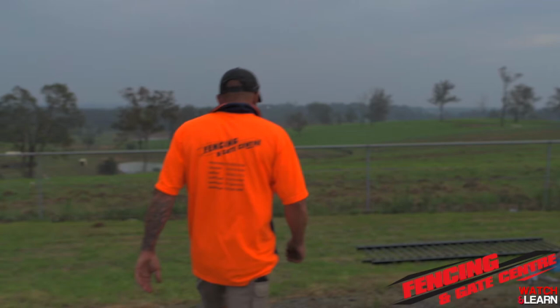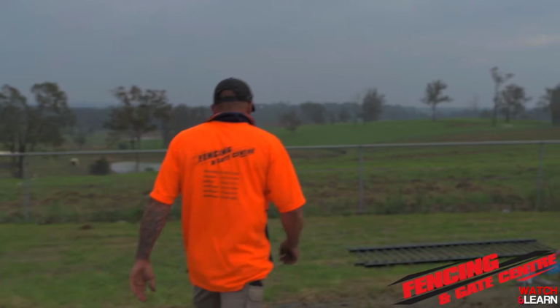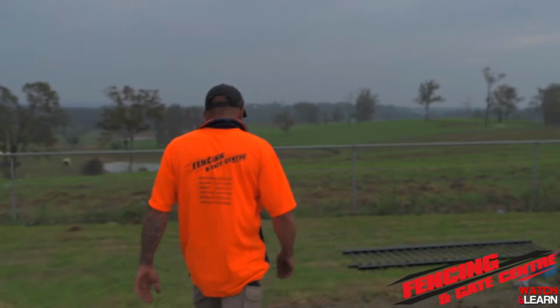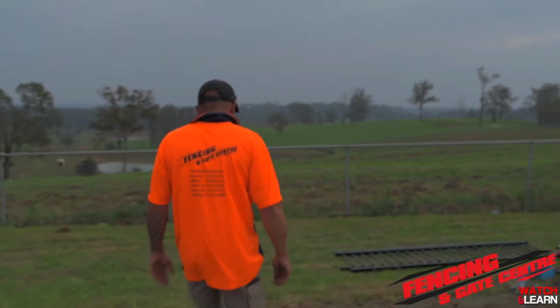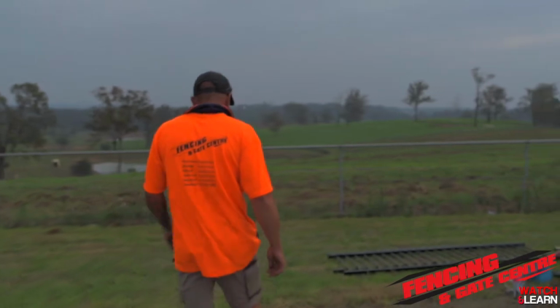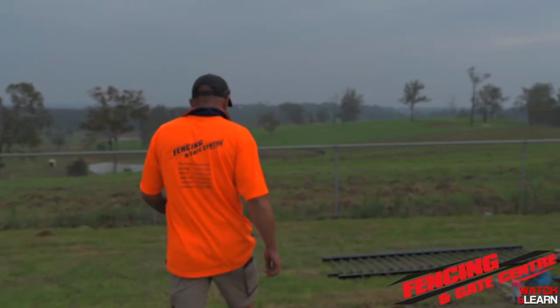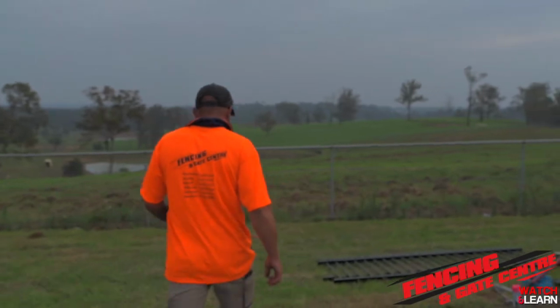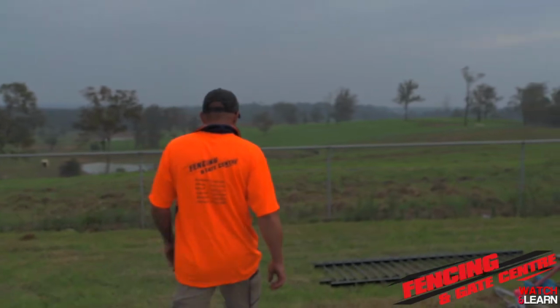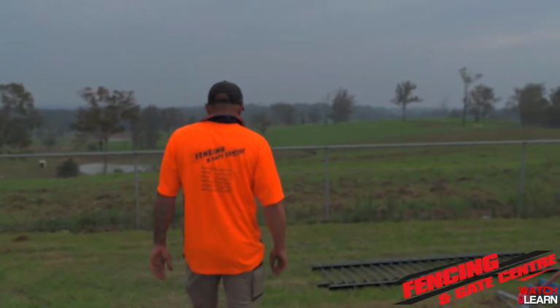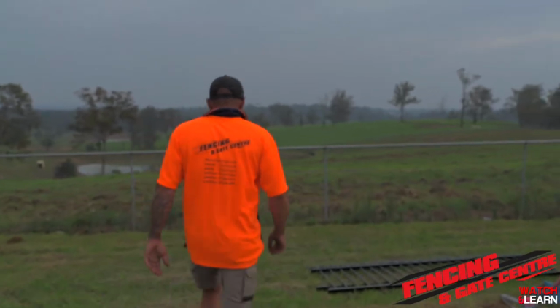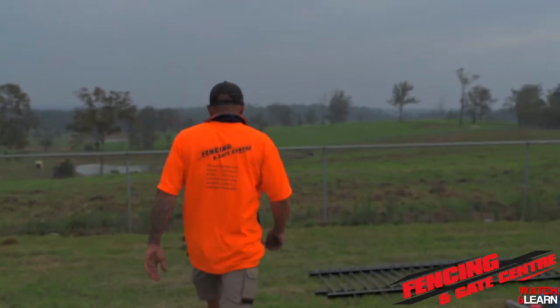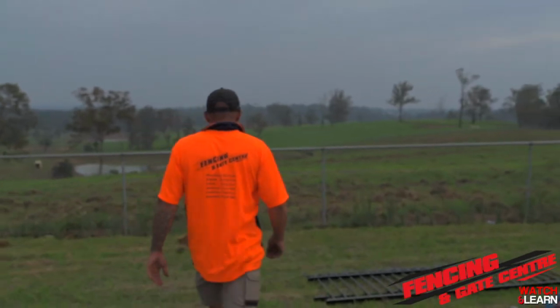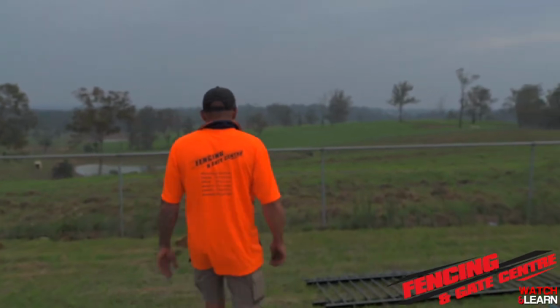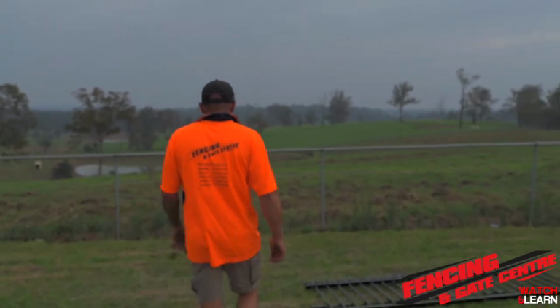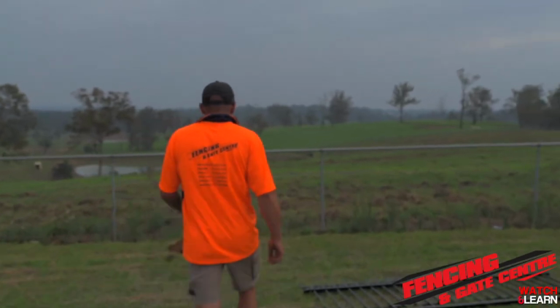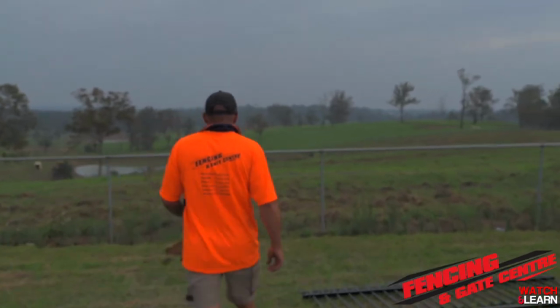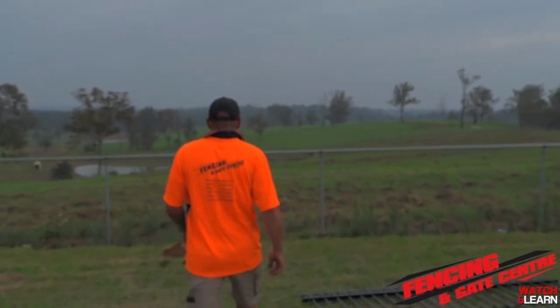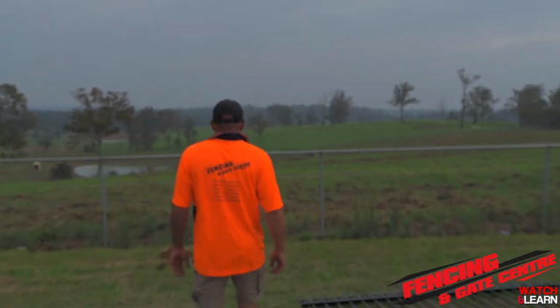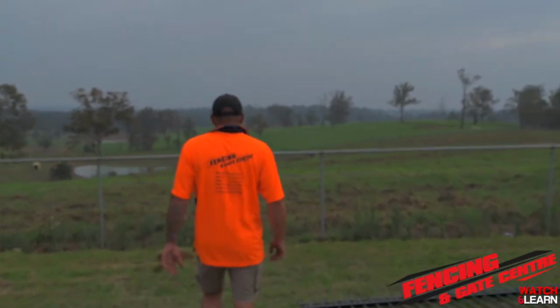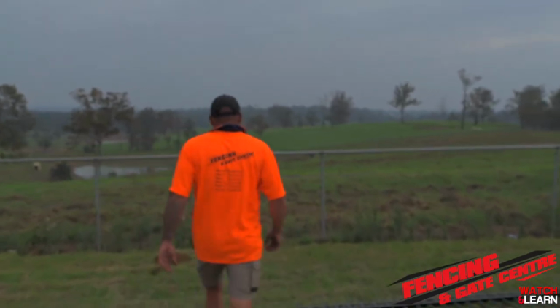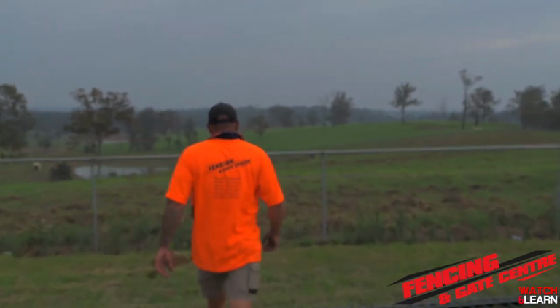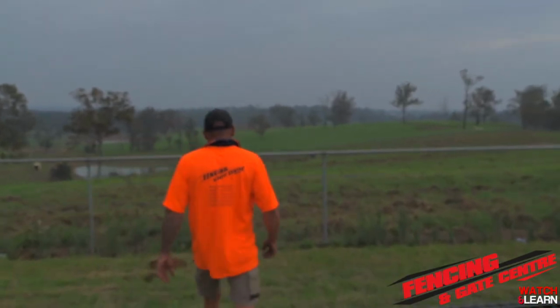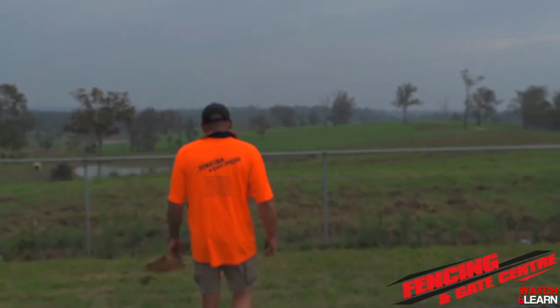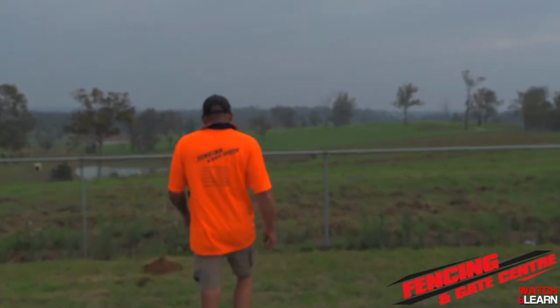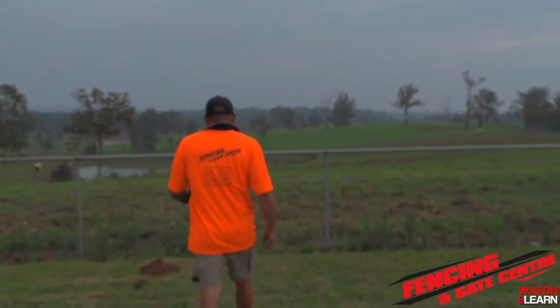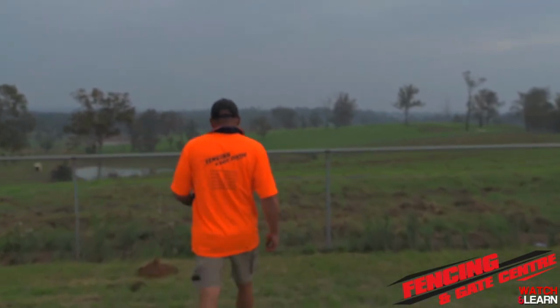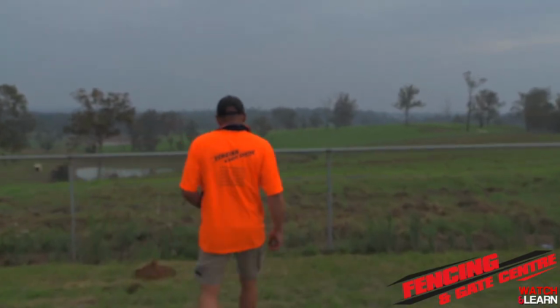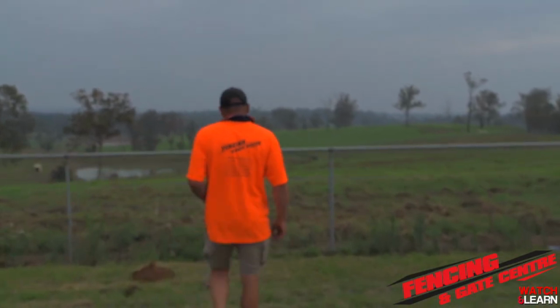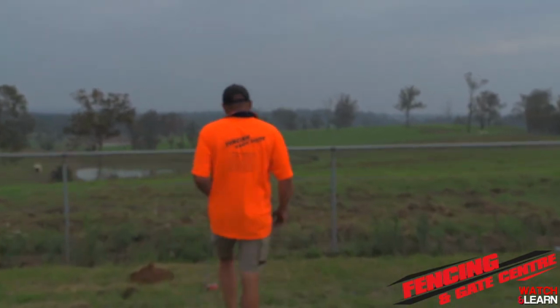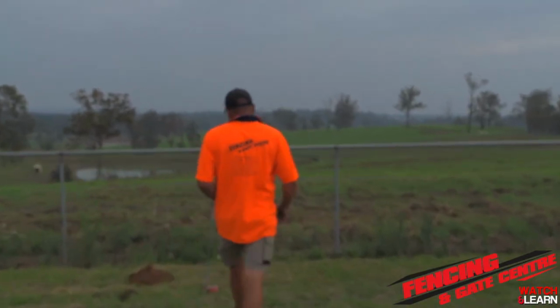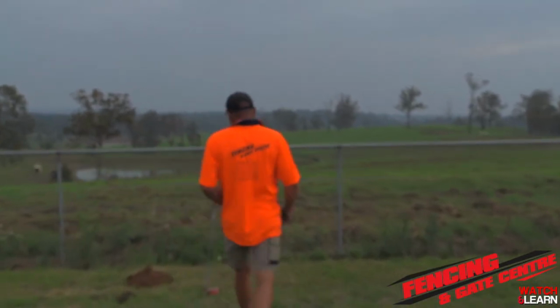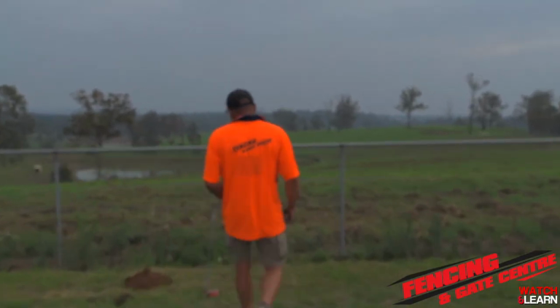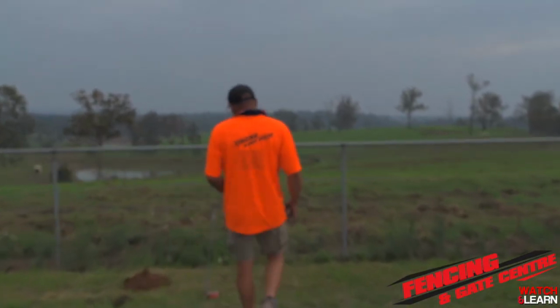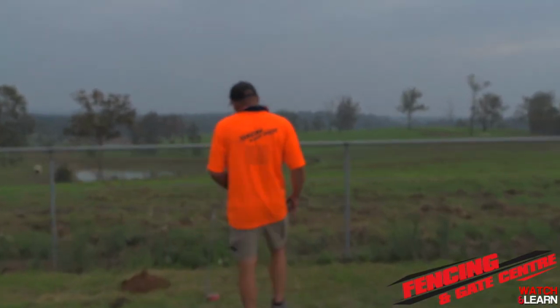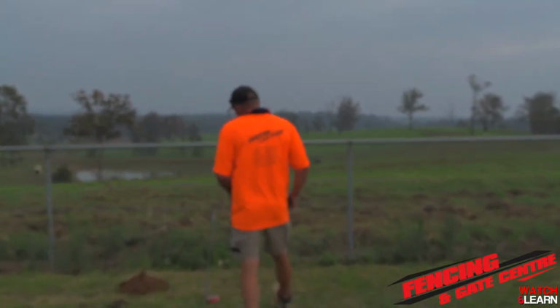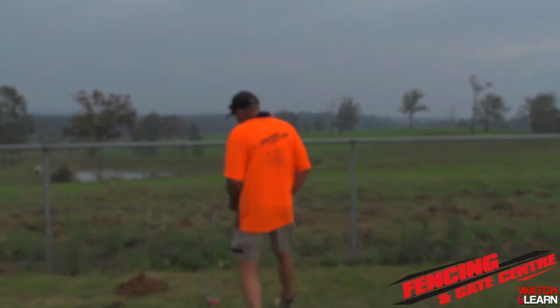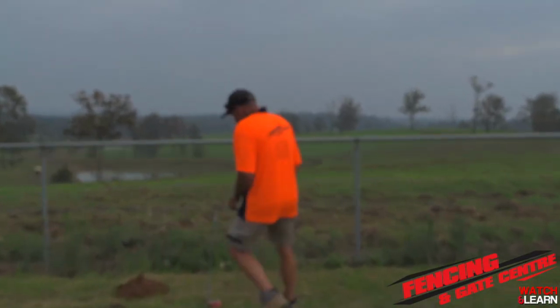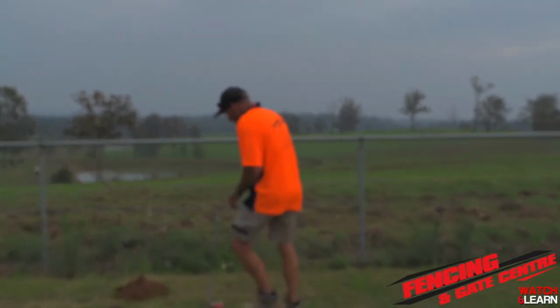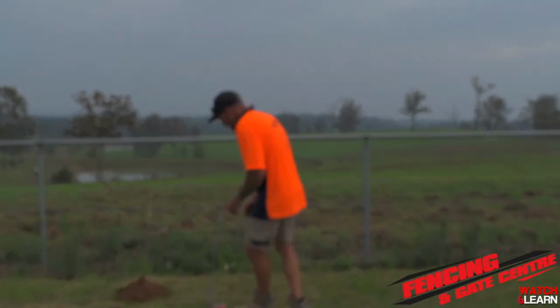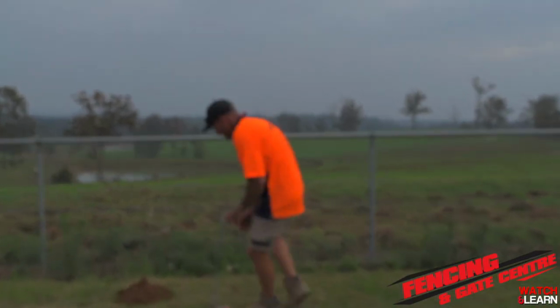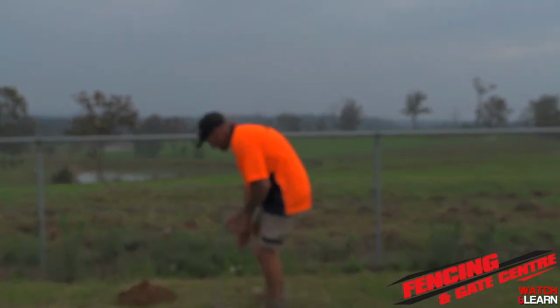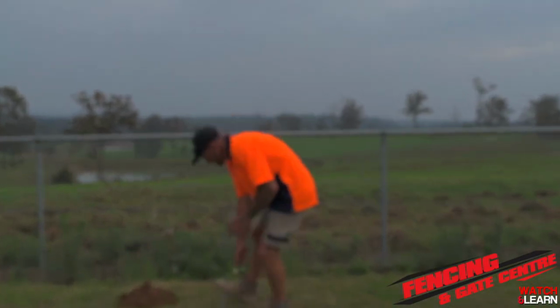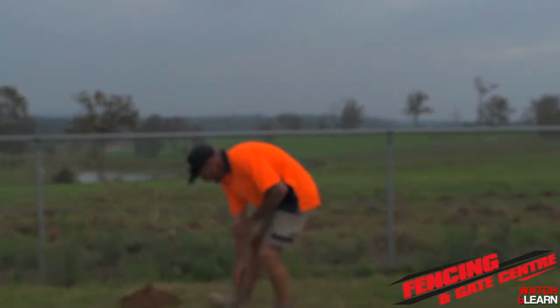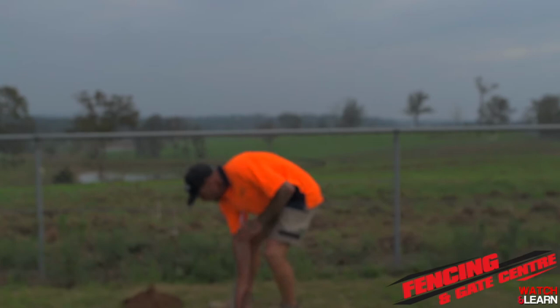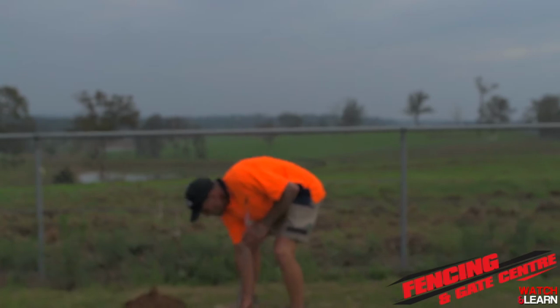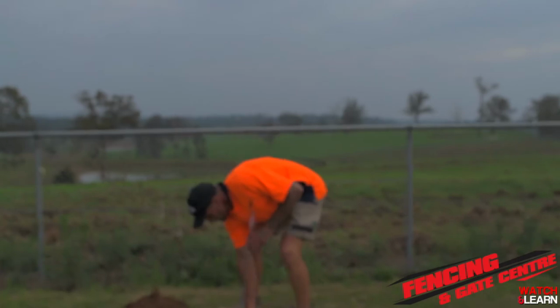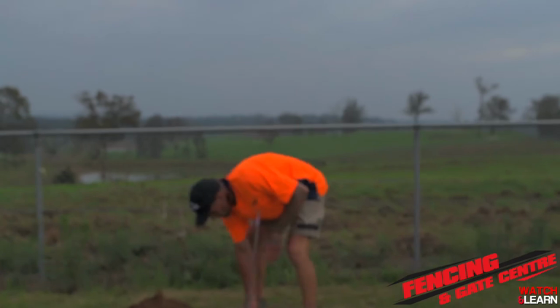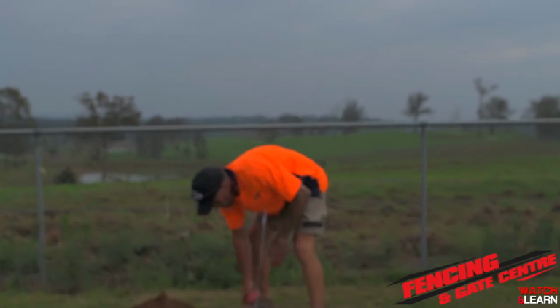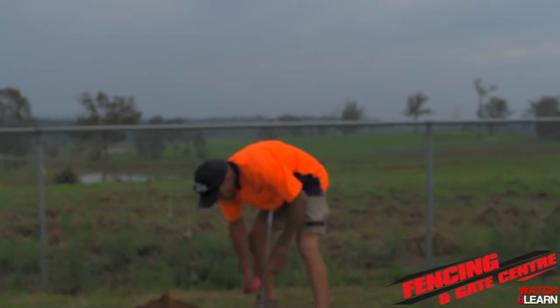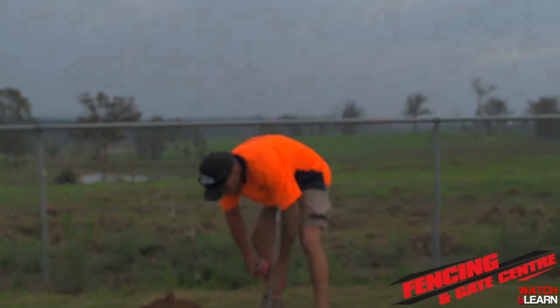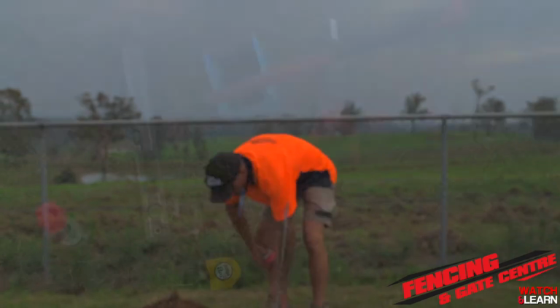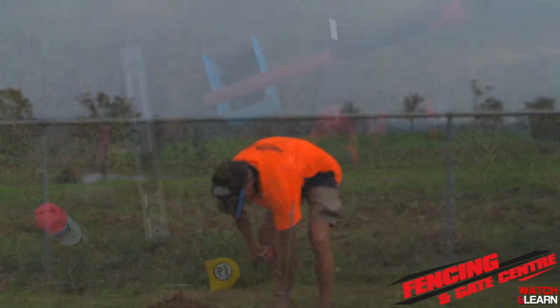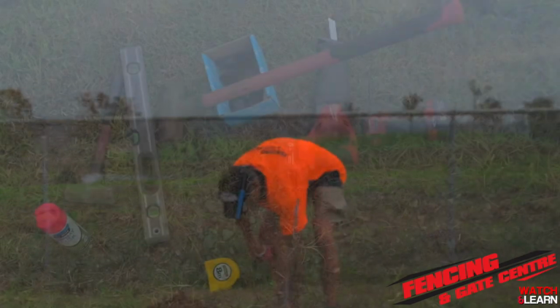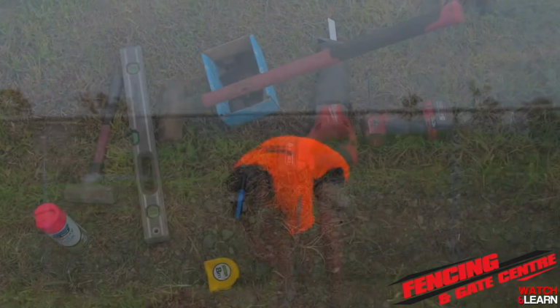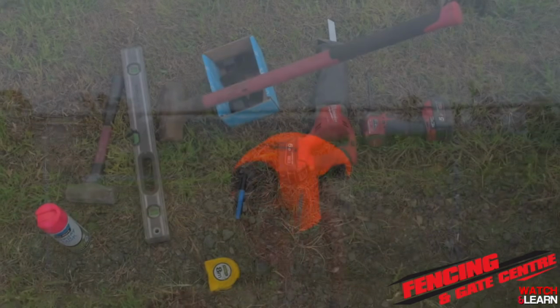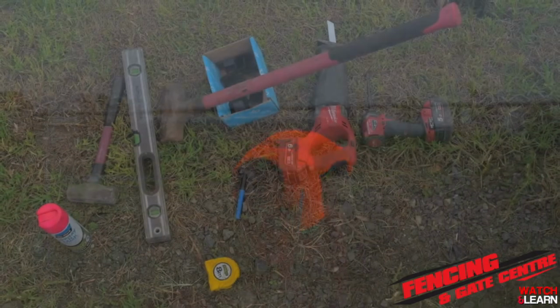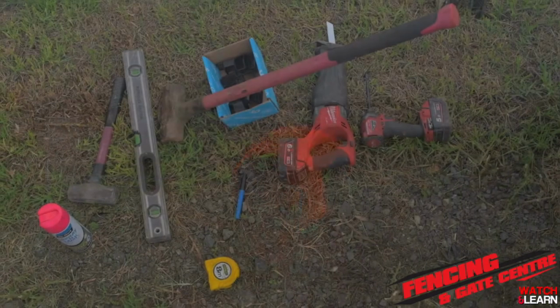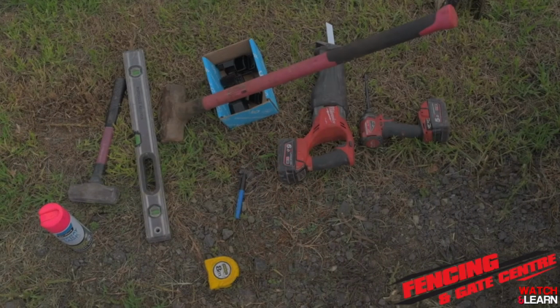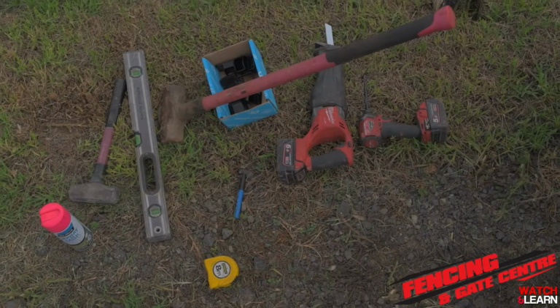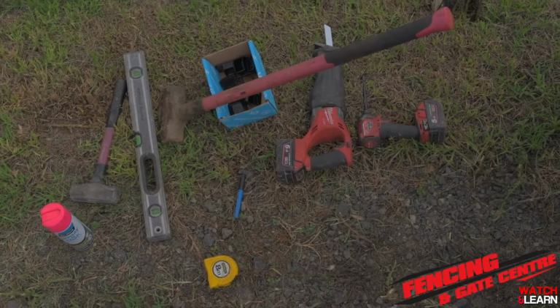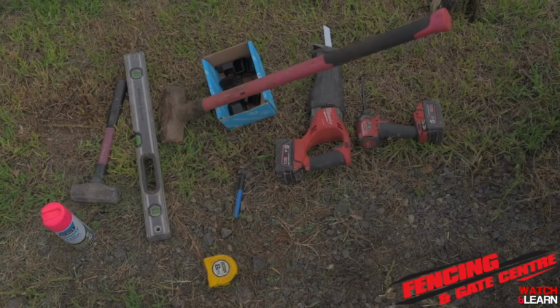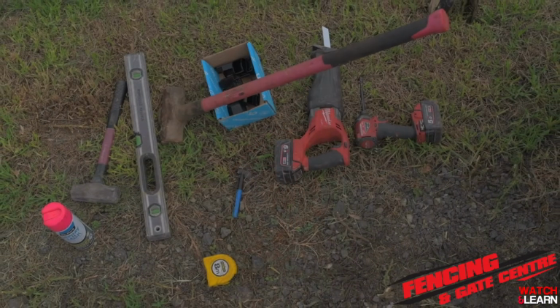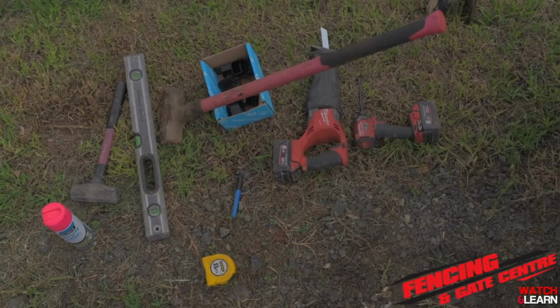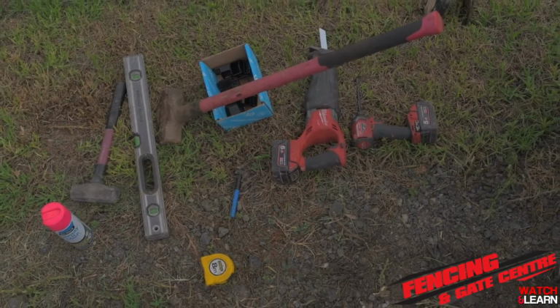So we're out on site today. Before beginning any work on site, make sure you've got all your safety gear on and all appropriate tools.